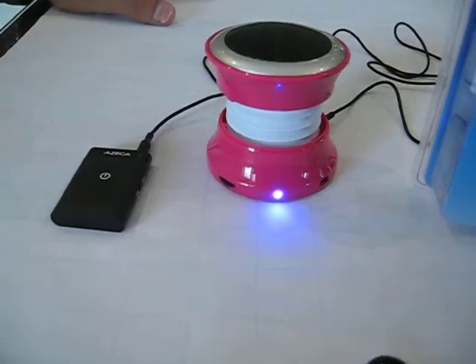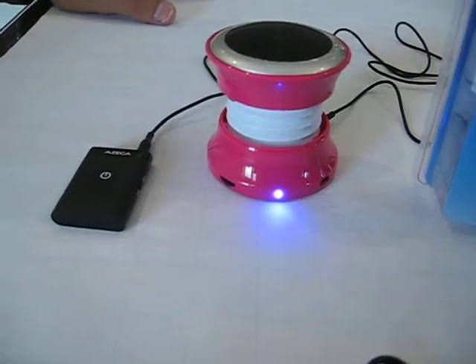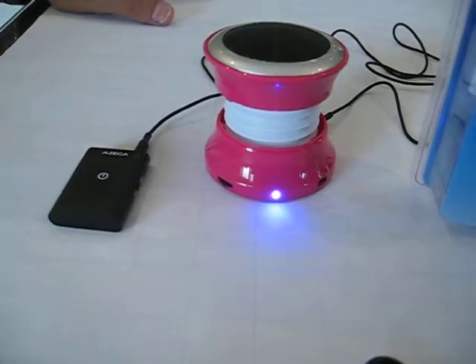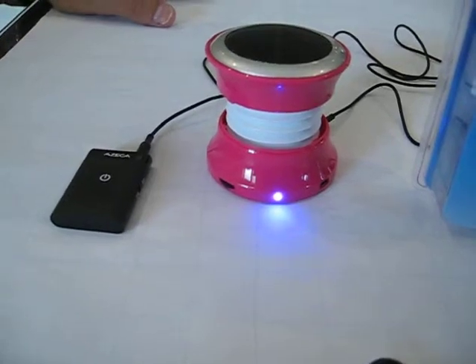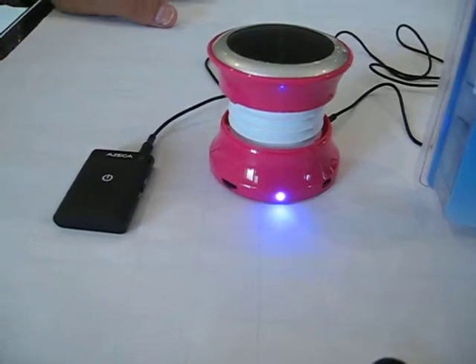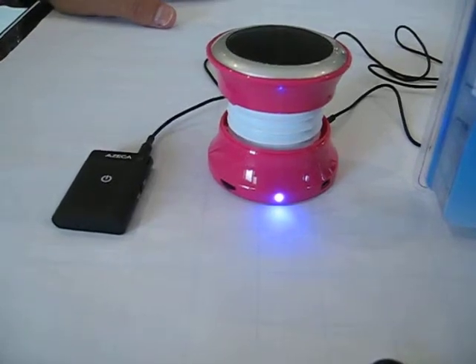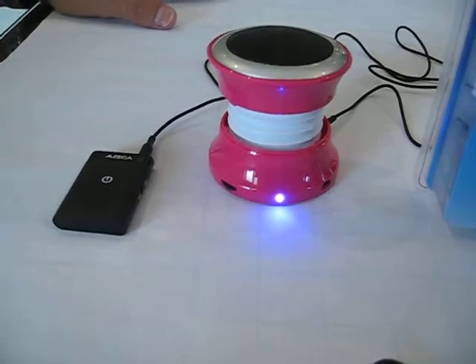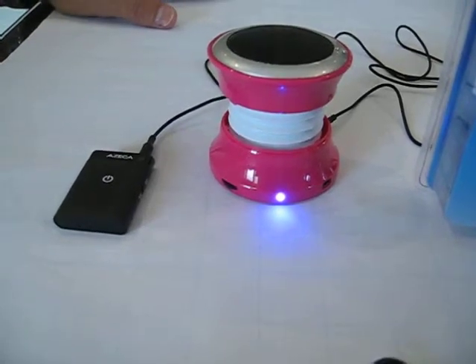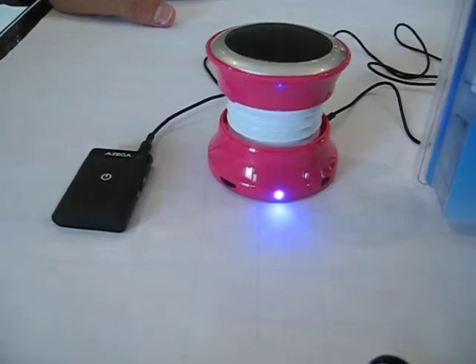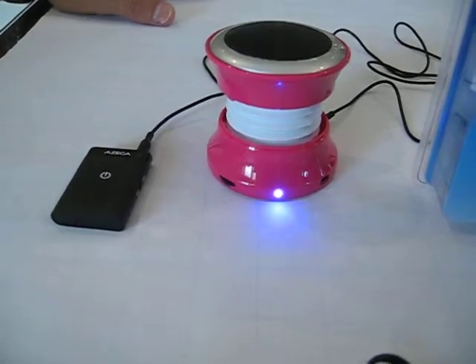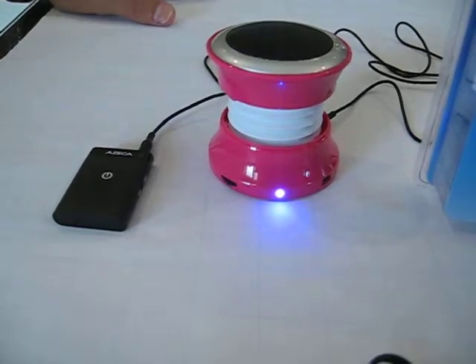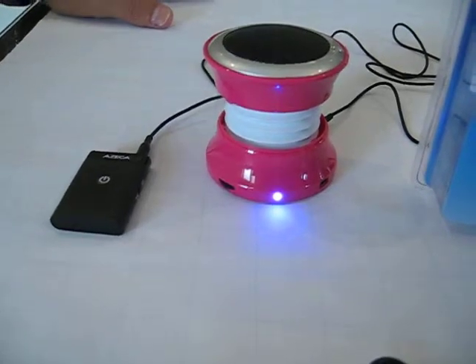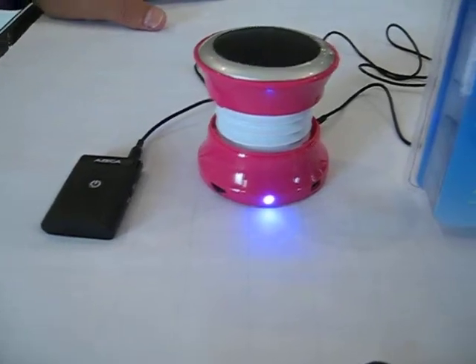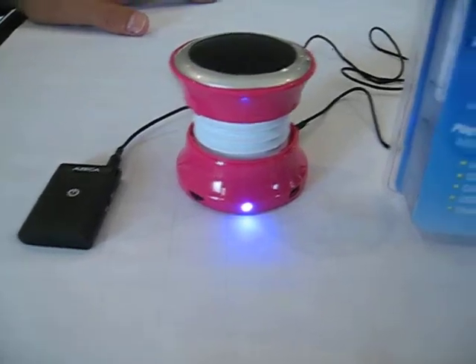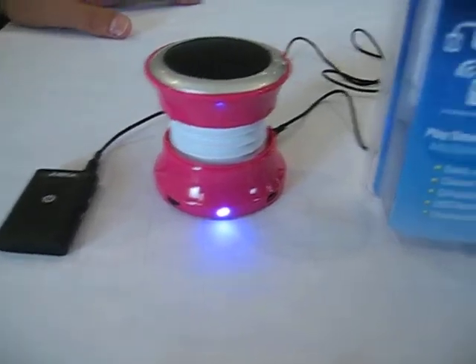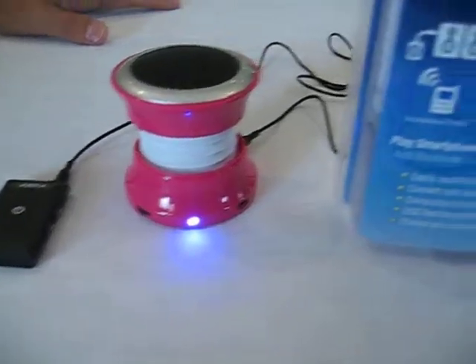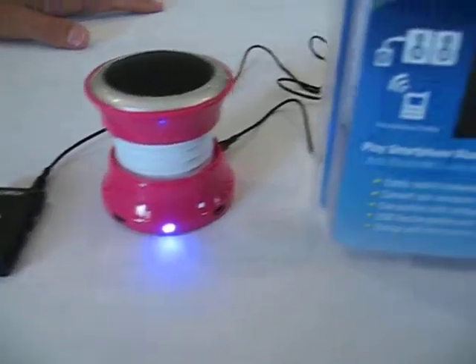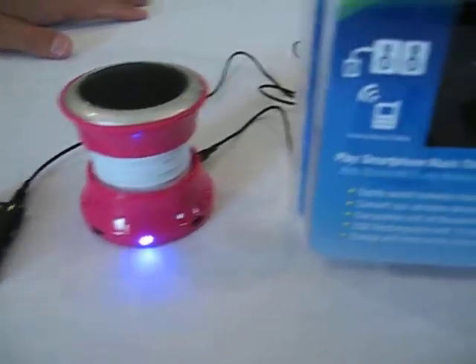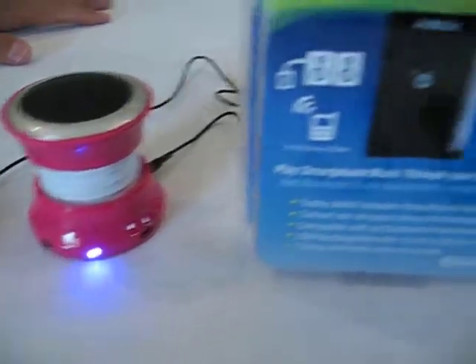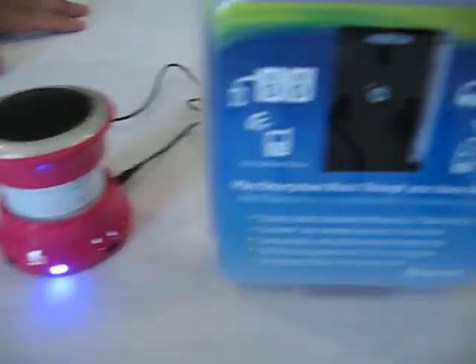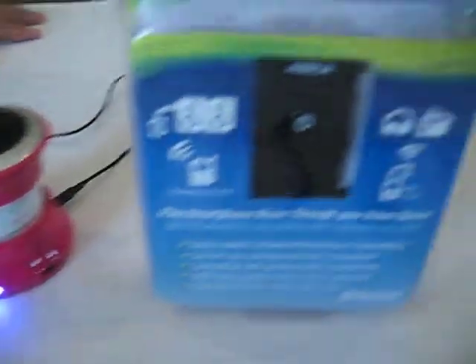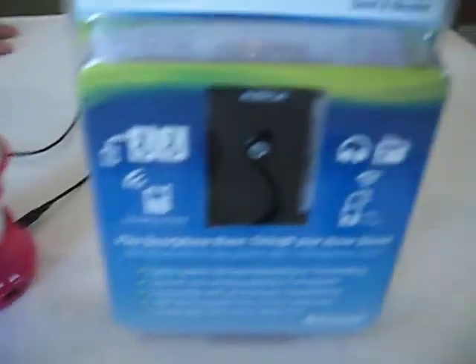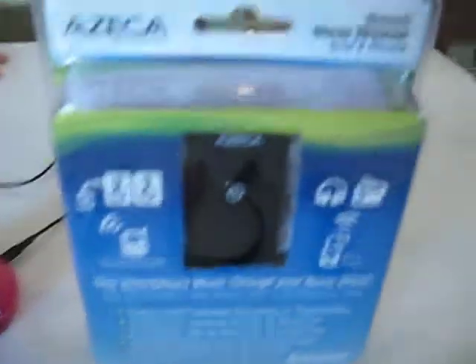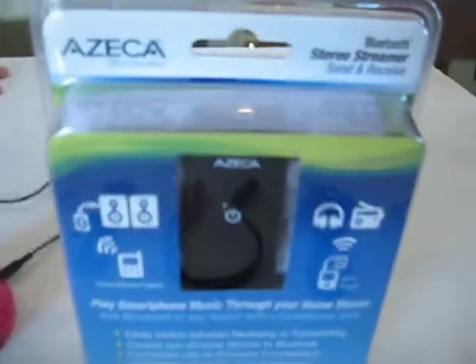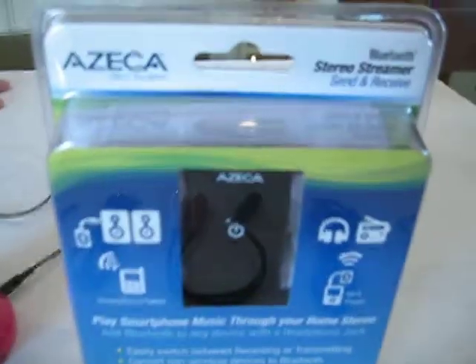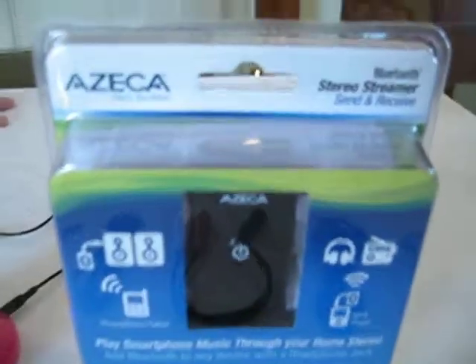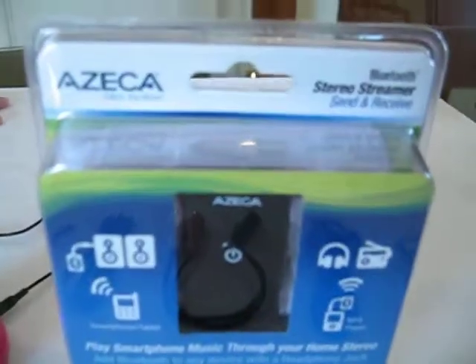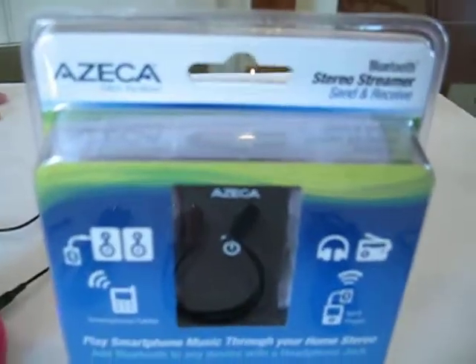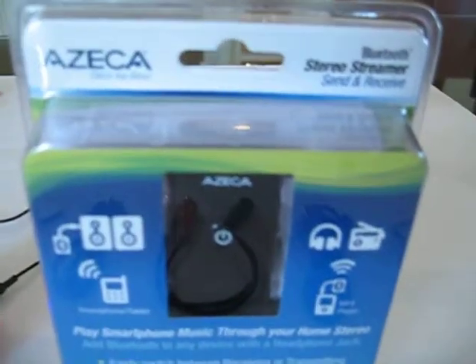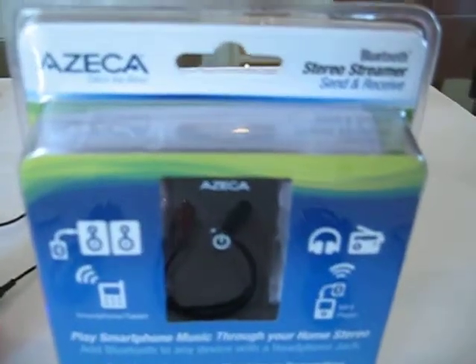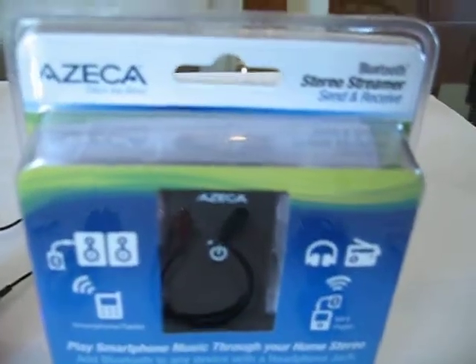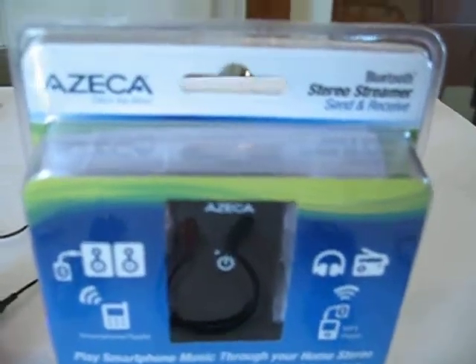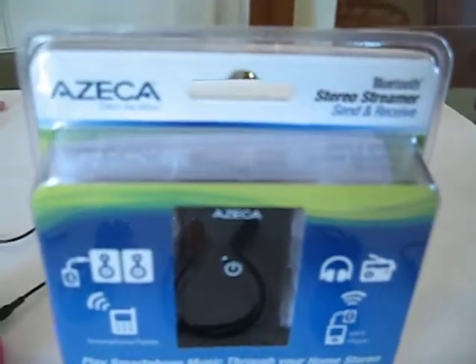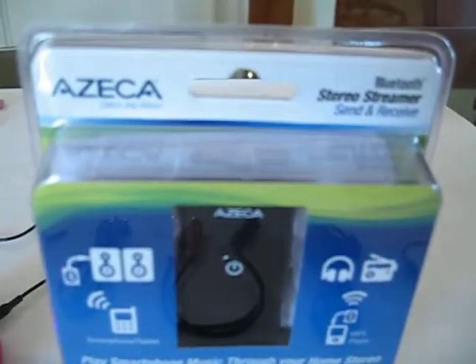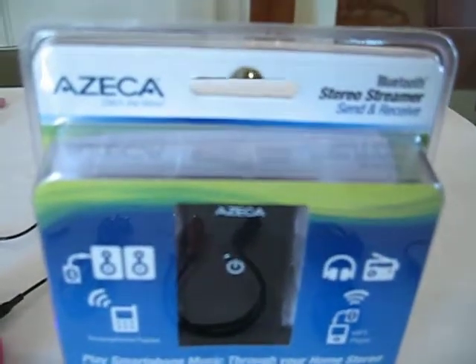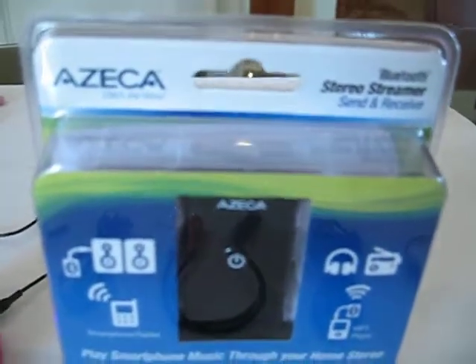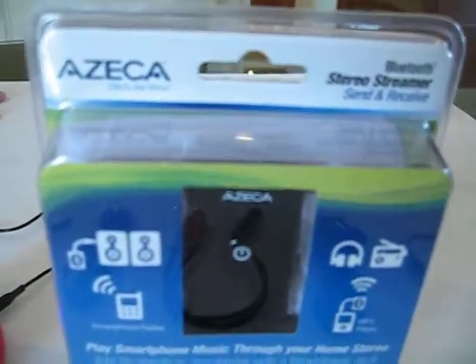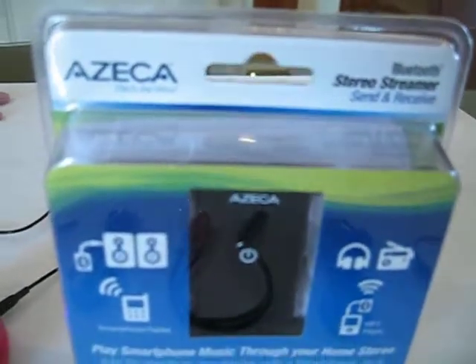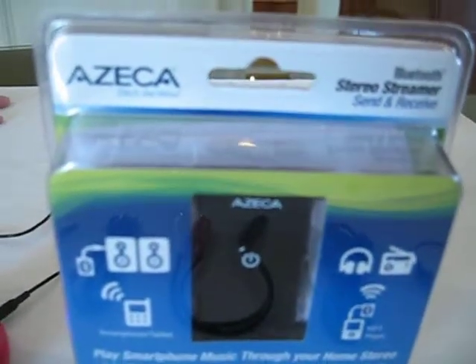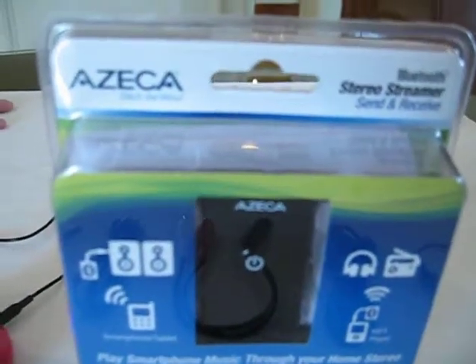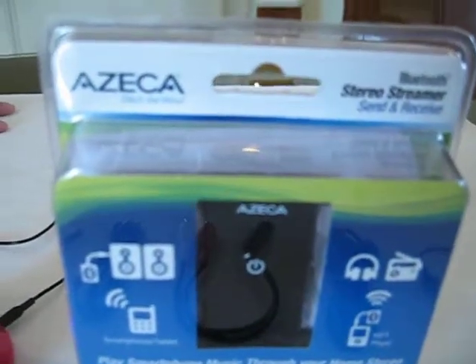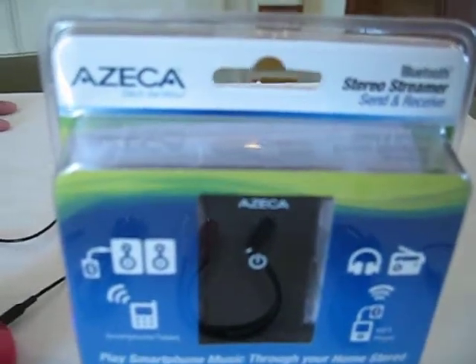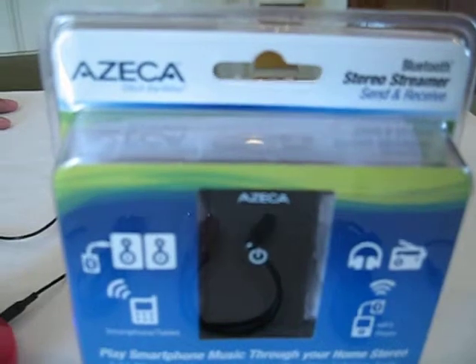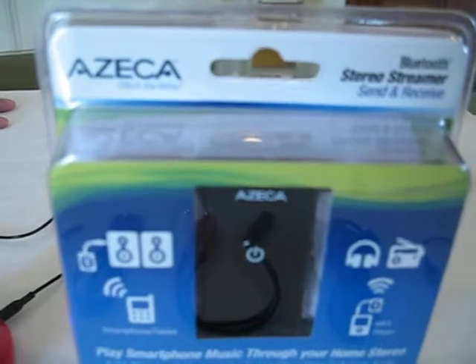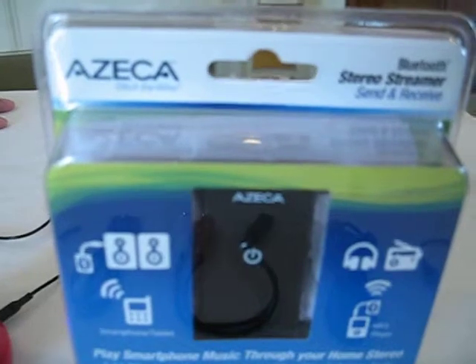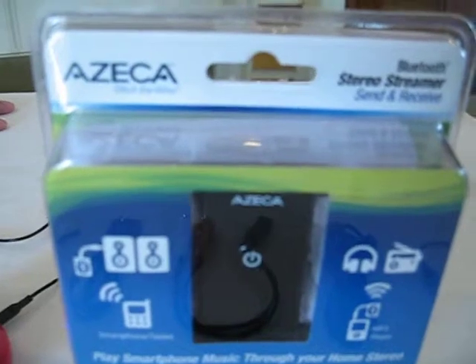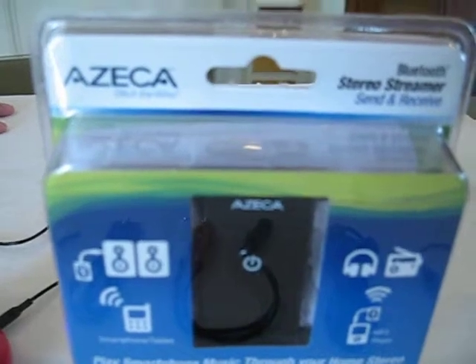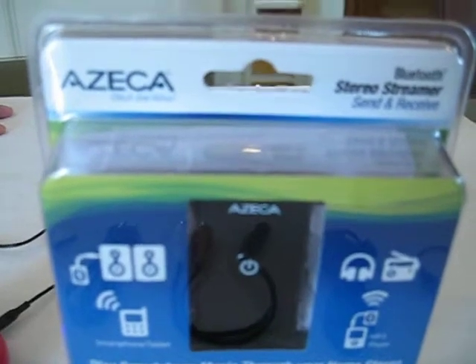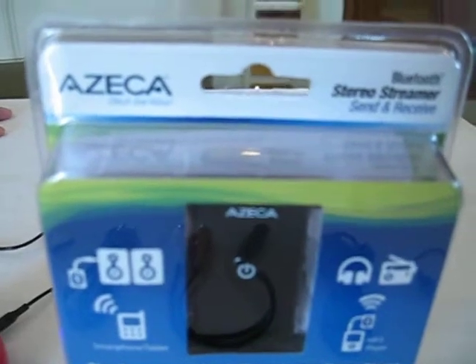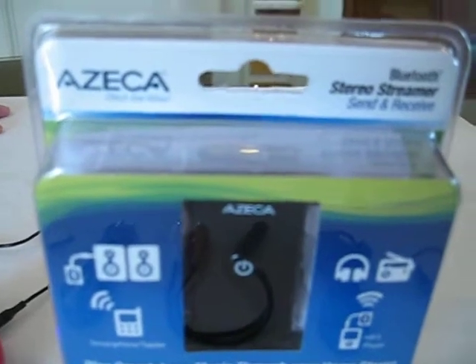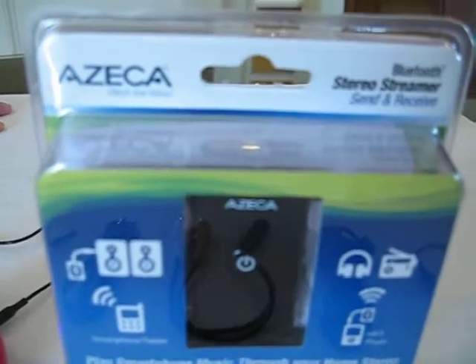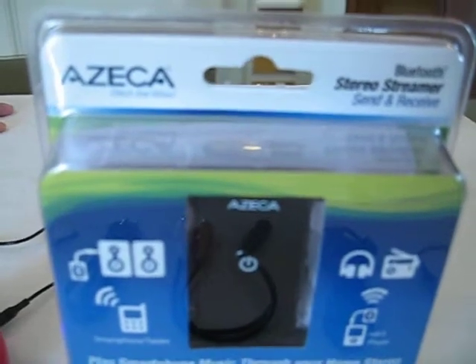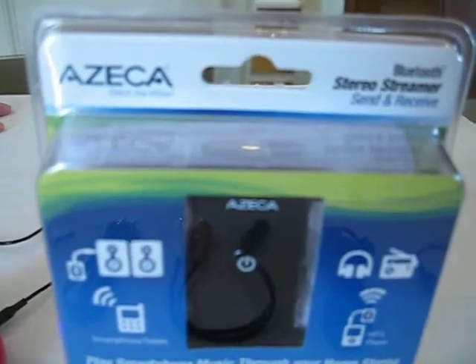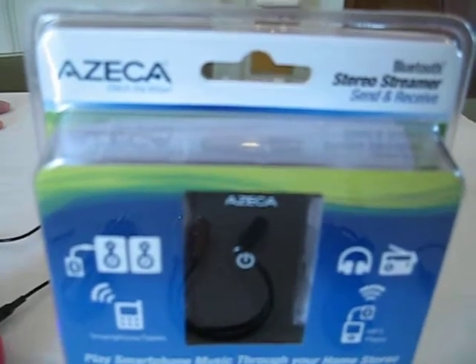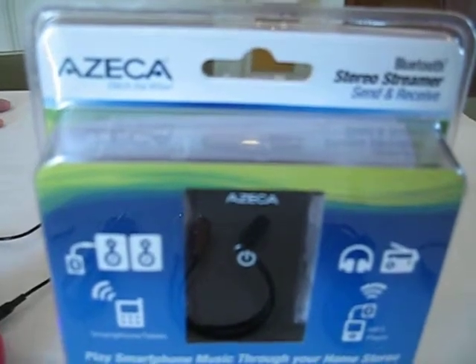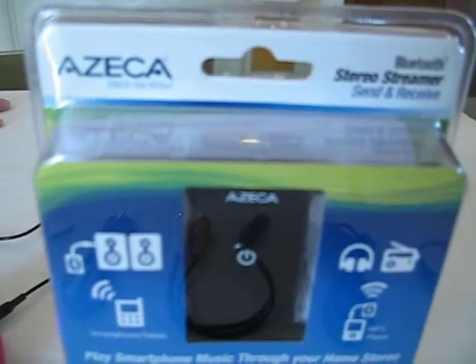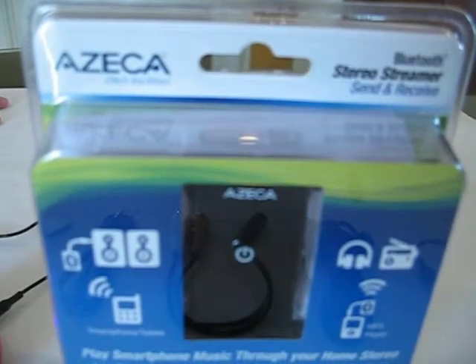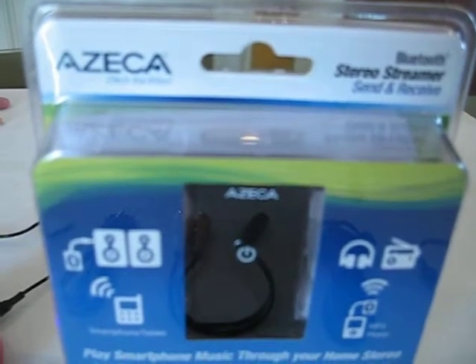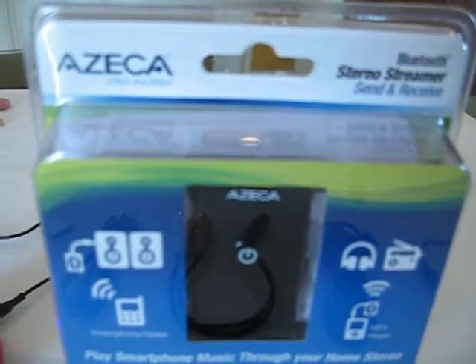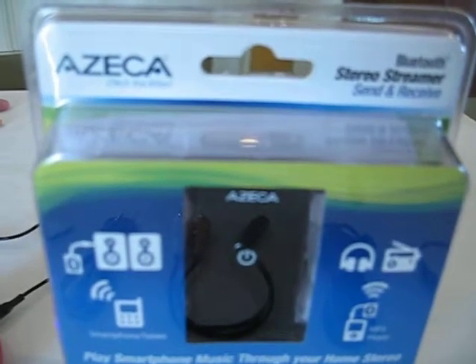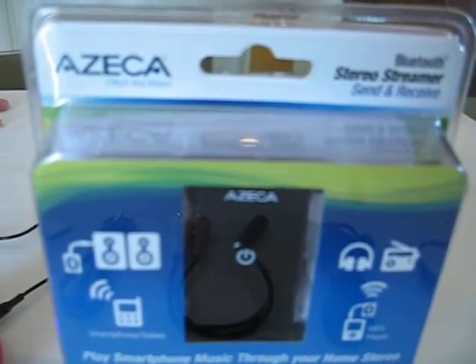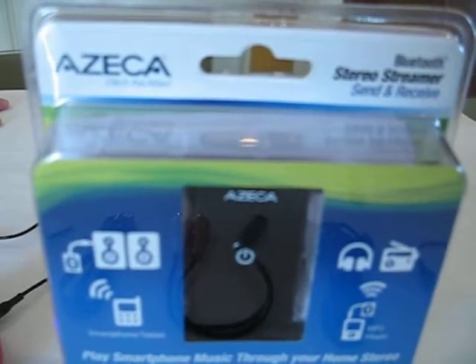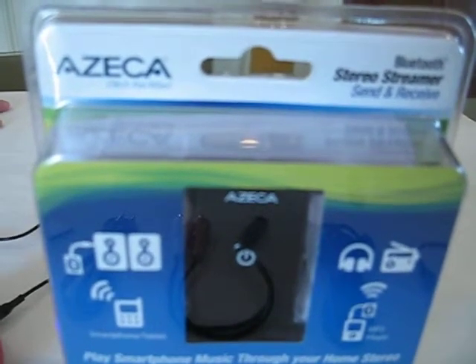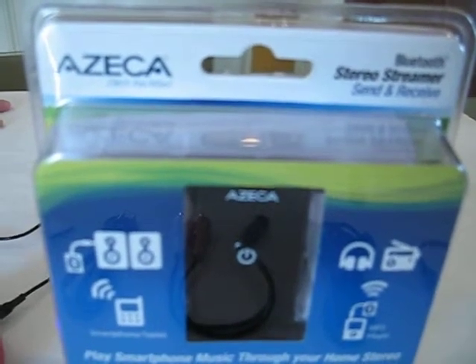For more information, go to azika.com — that's the Azica Bluetooth Stereo Streamer, model BT-009.